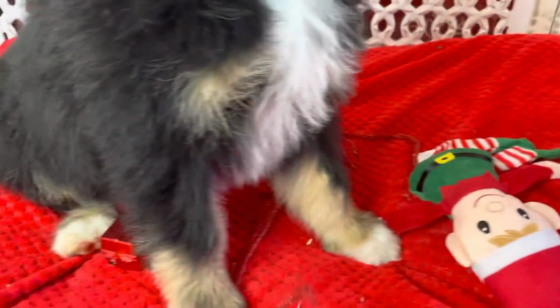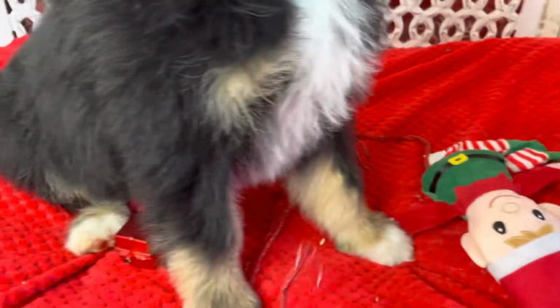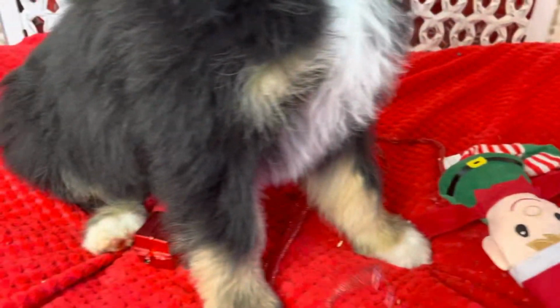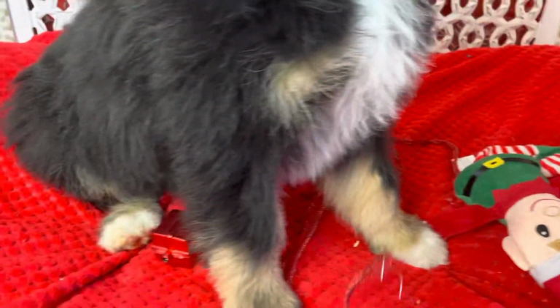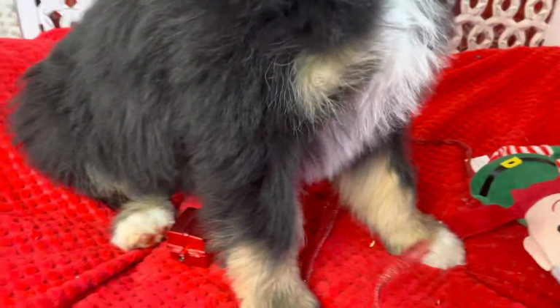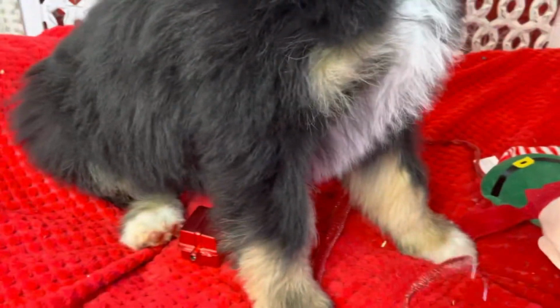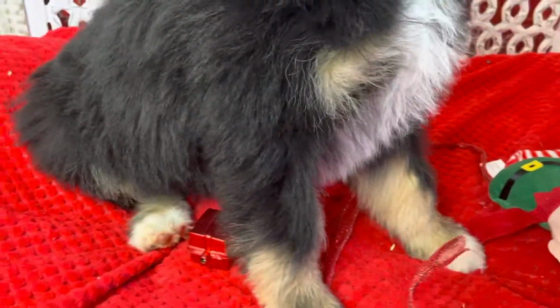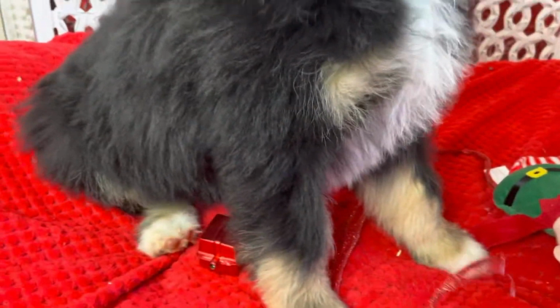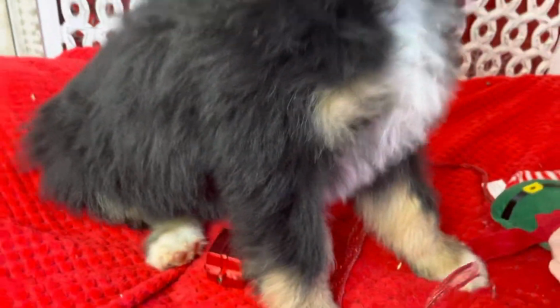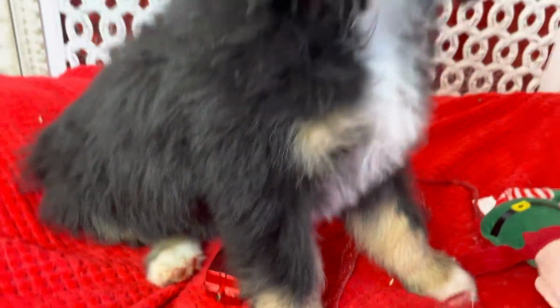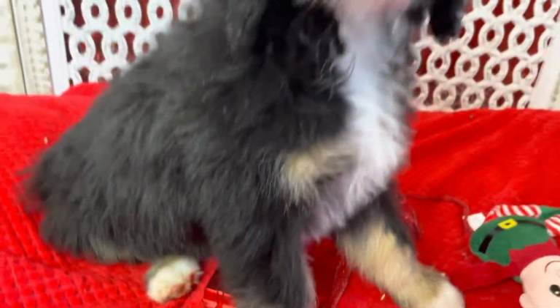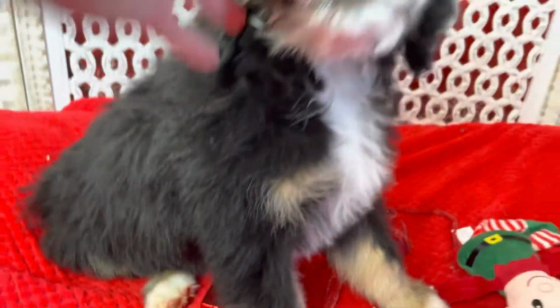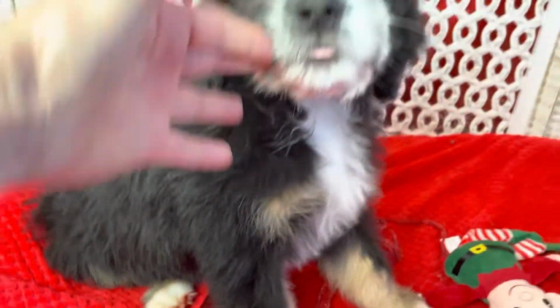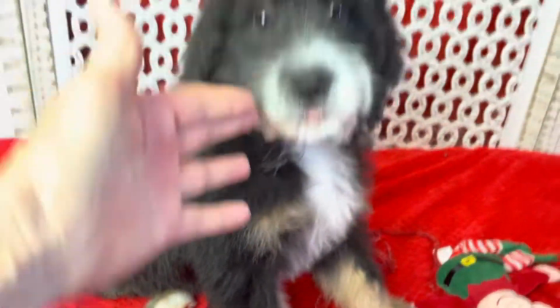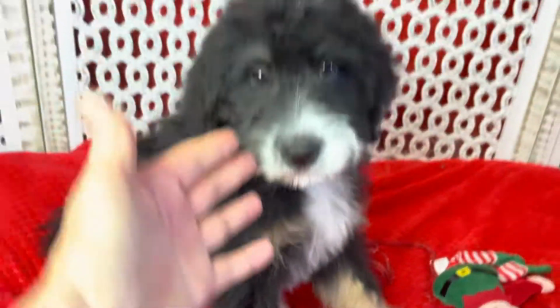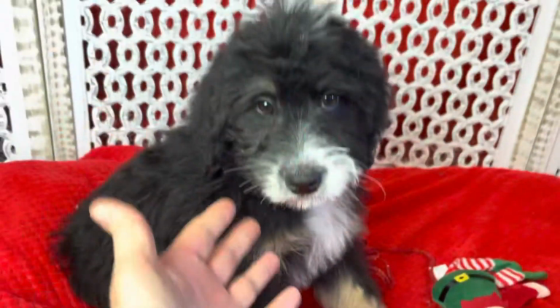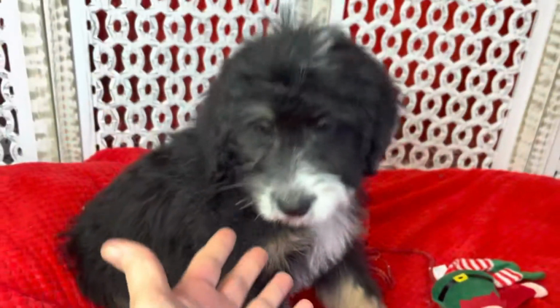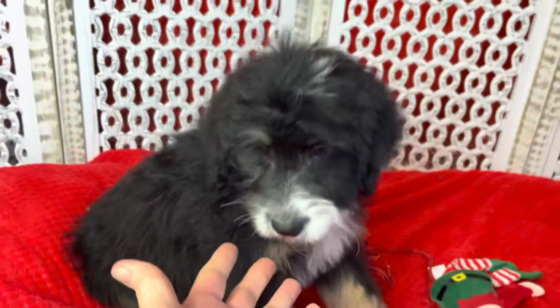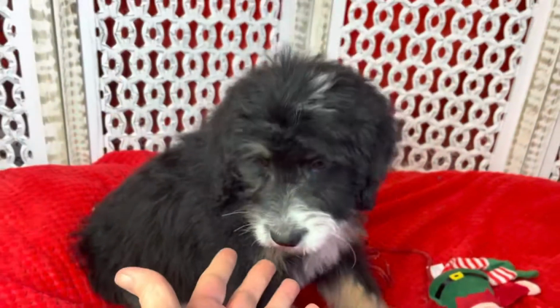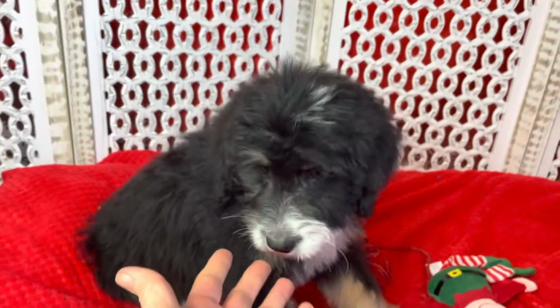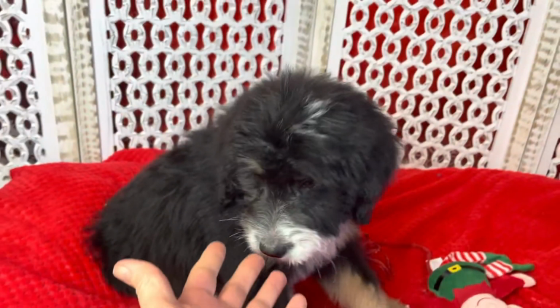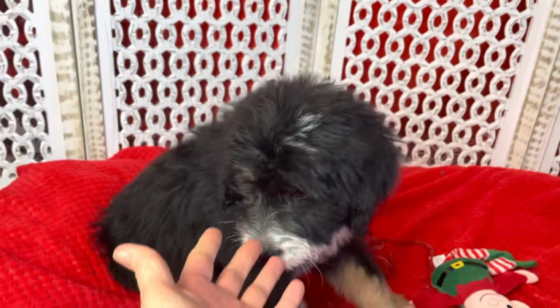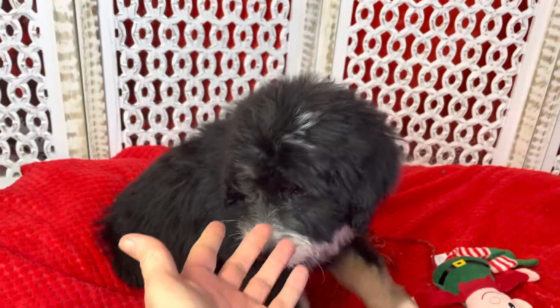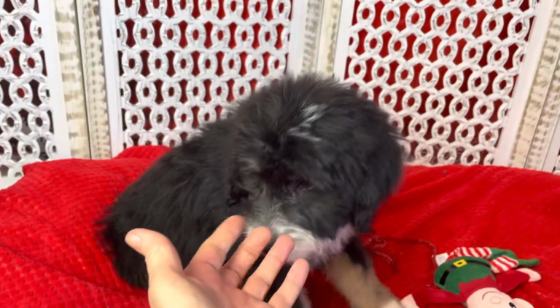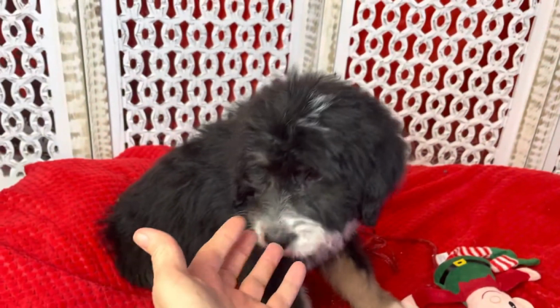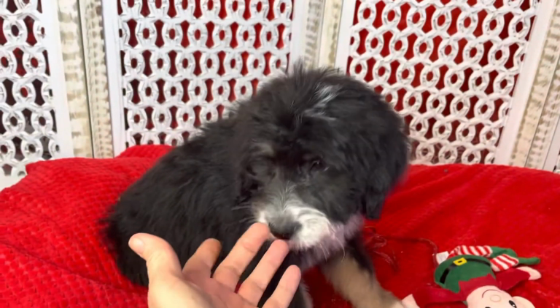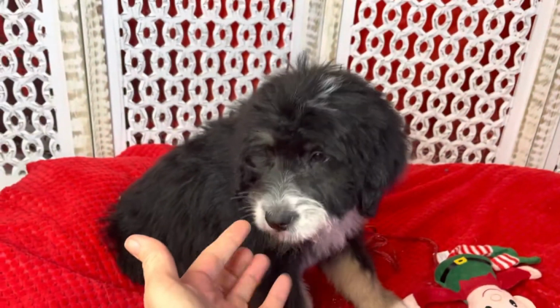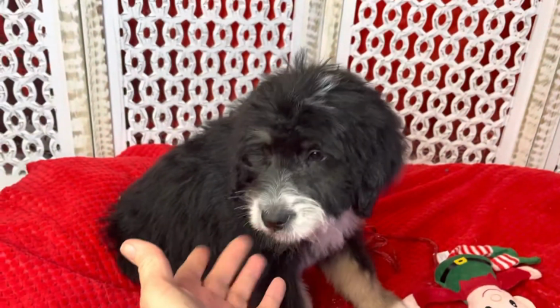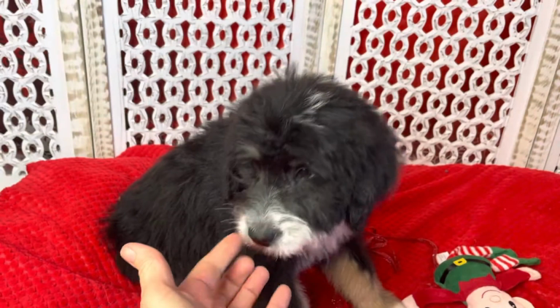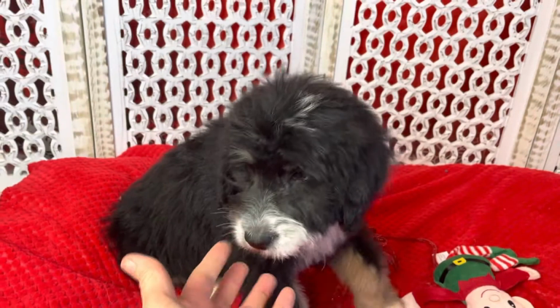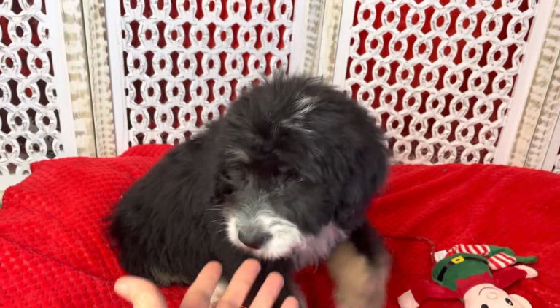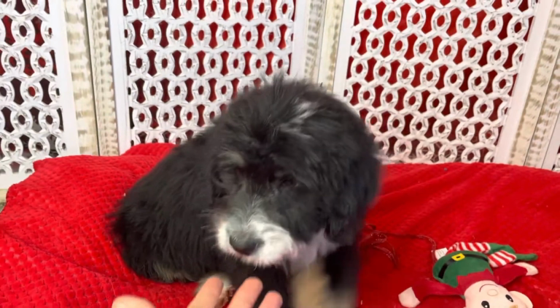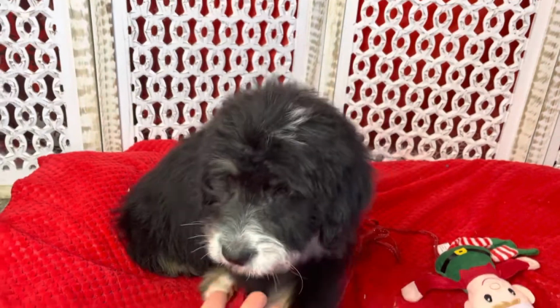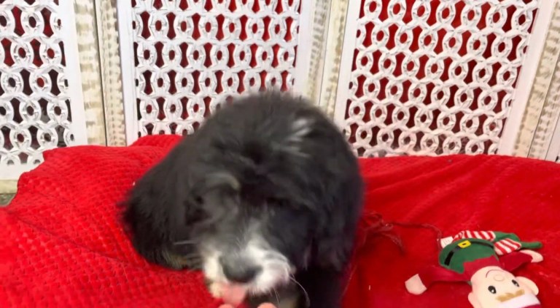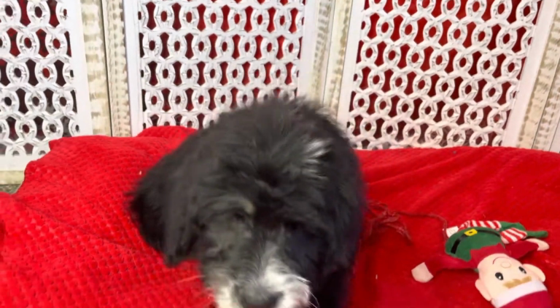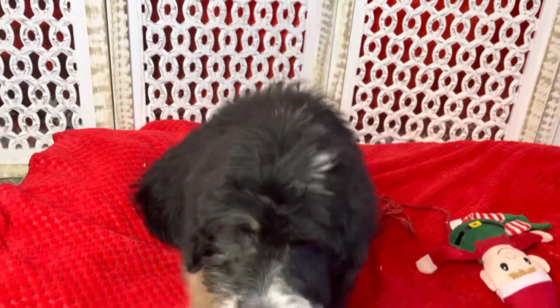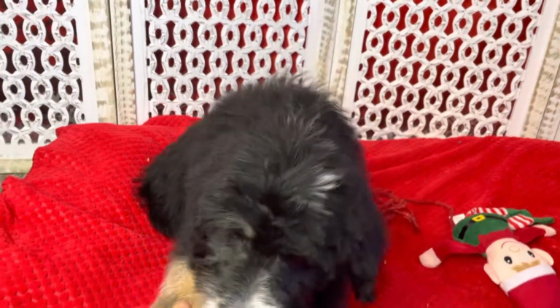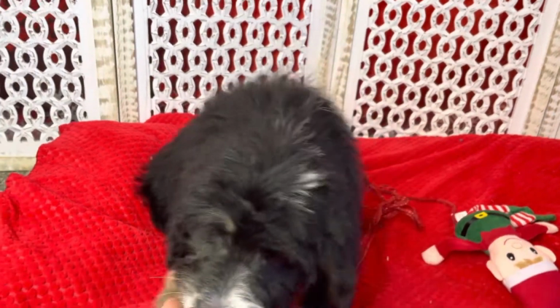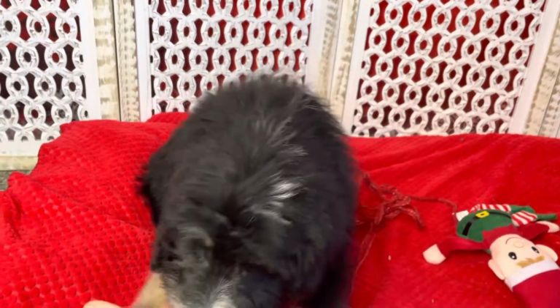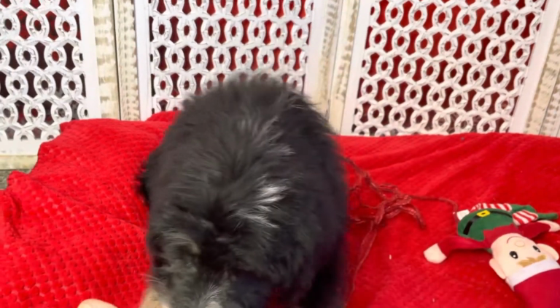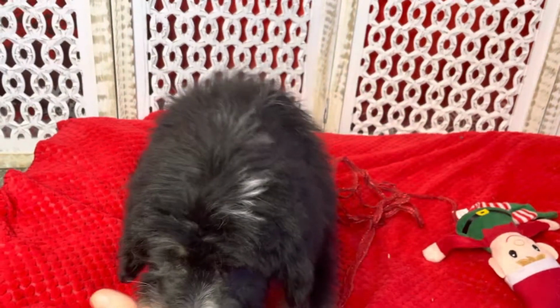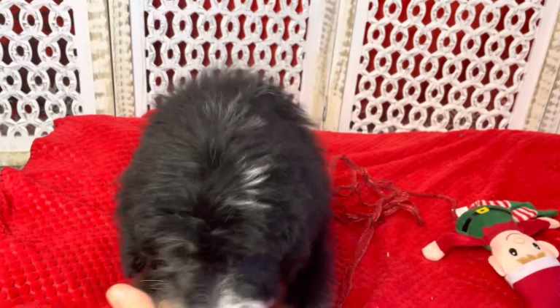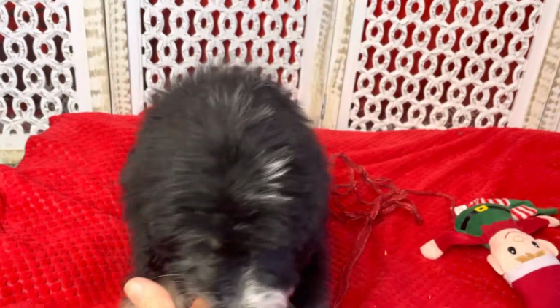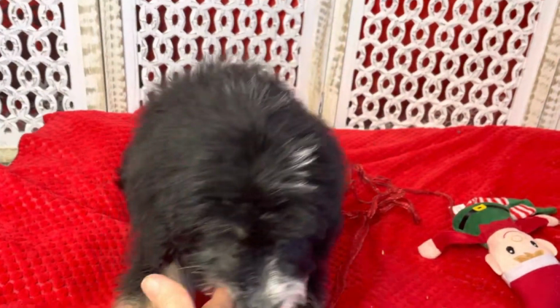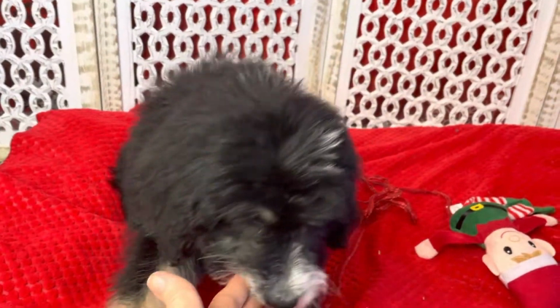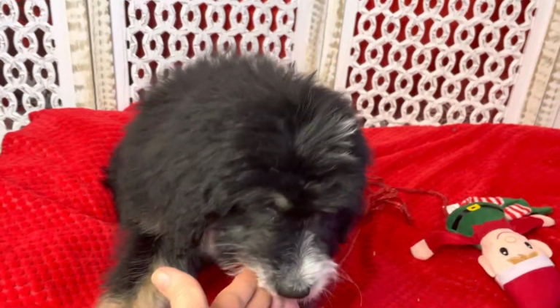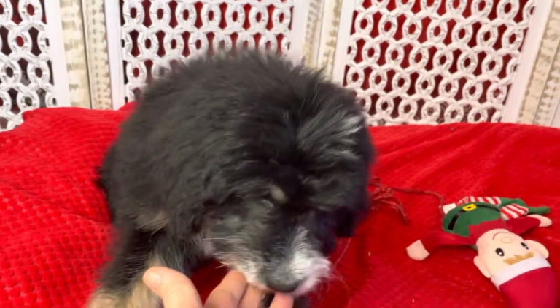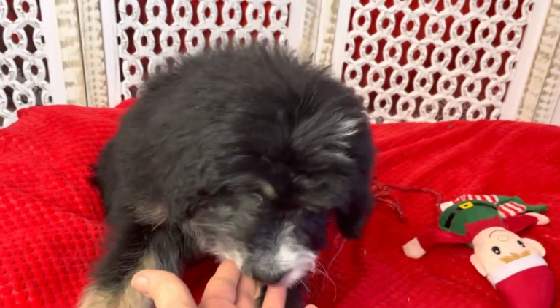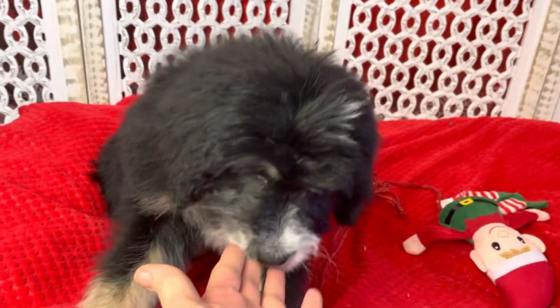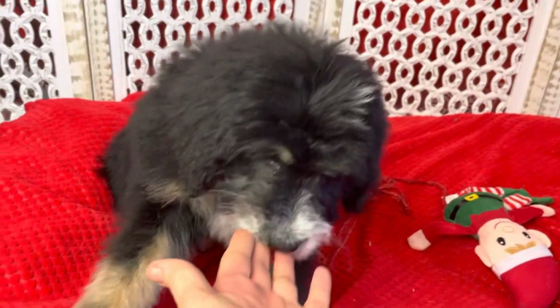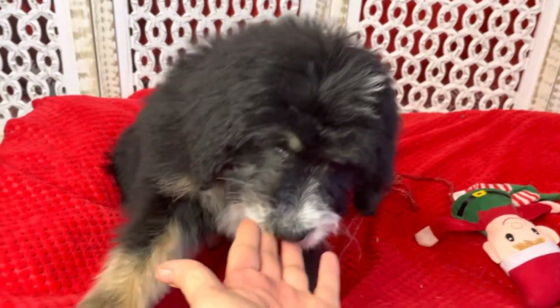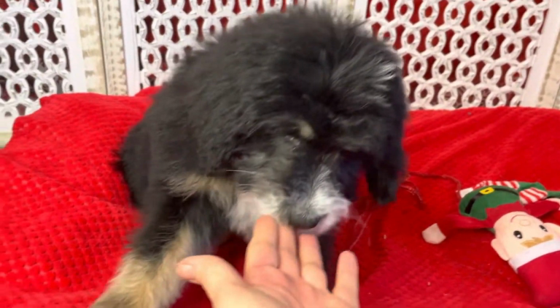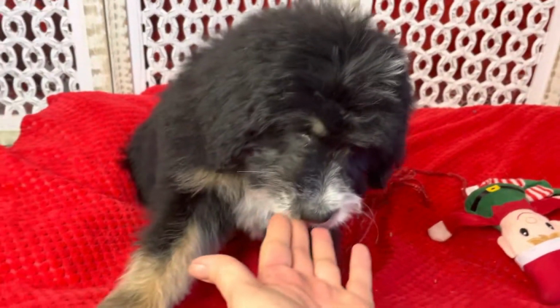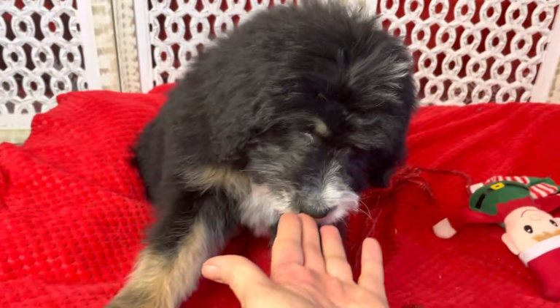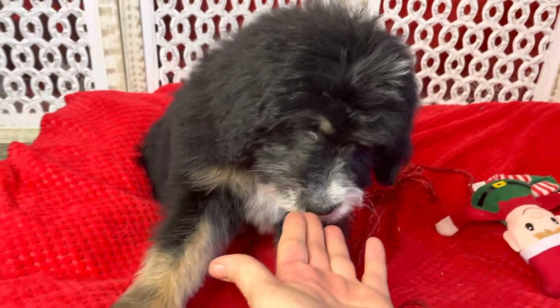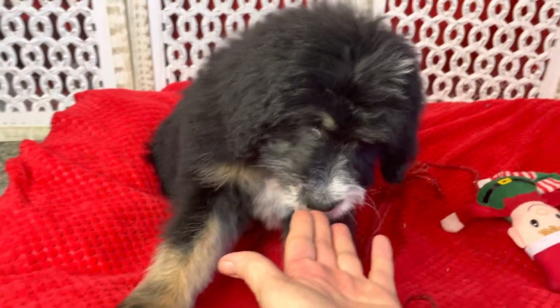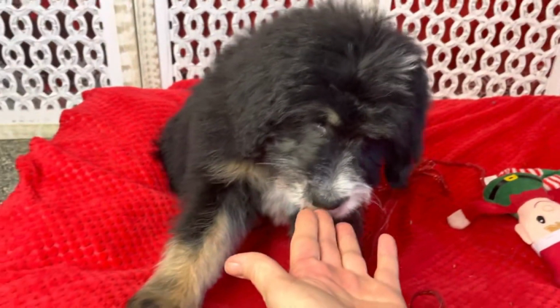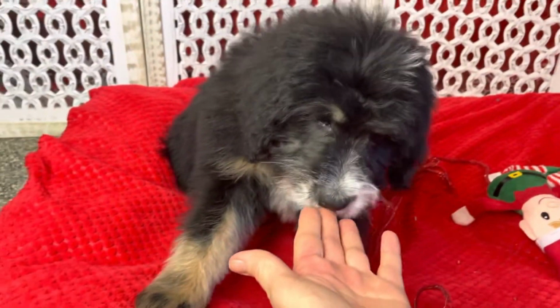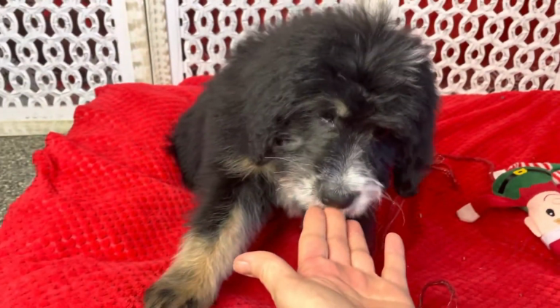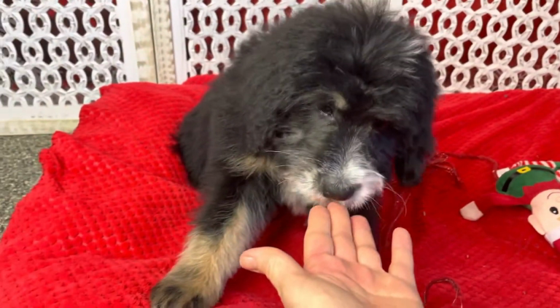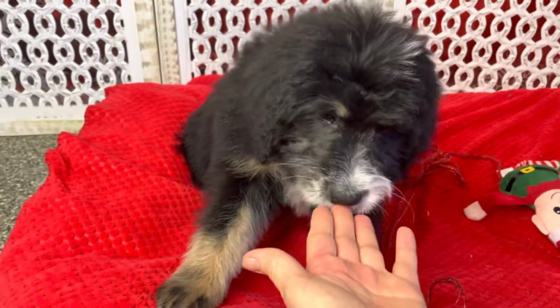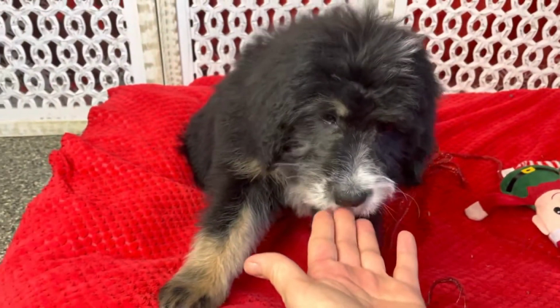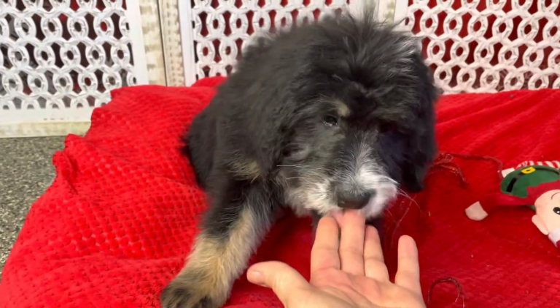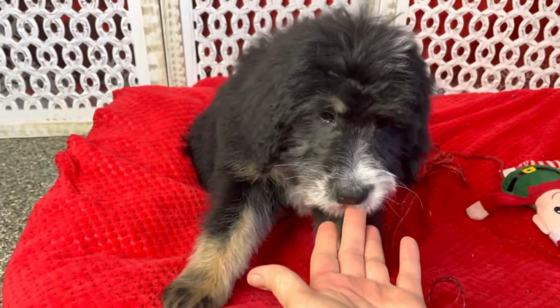Whoops, spinning around there. This is Clyde — he is available to go home at any time.